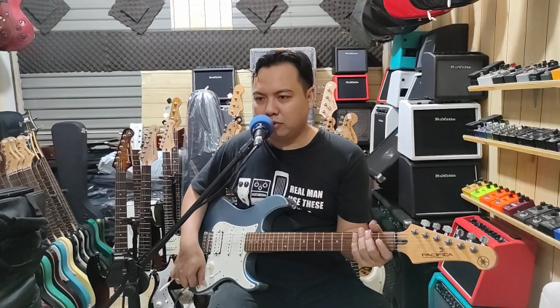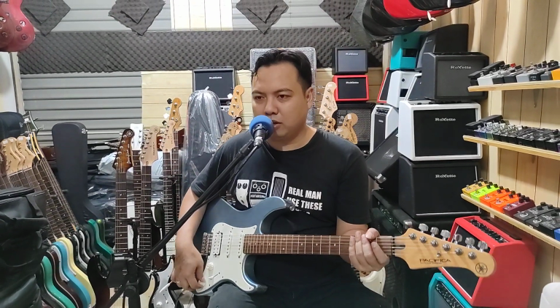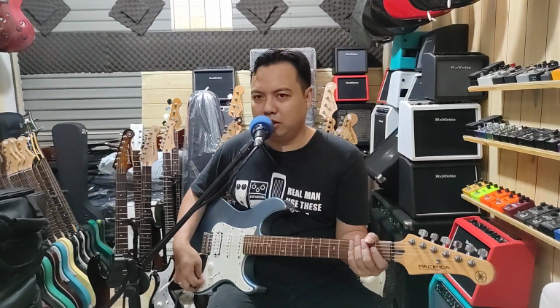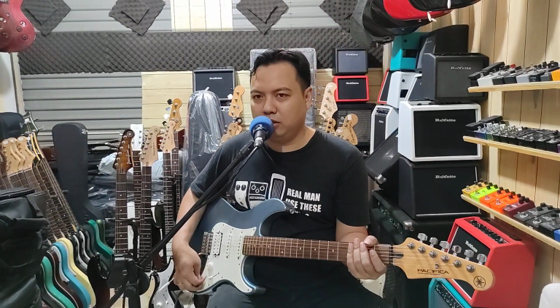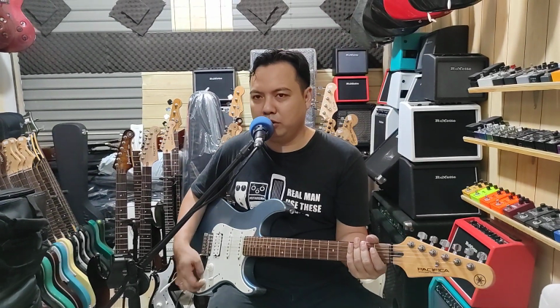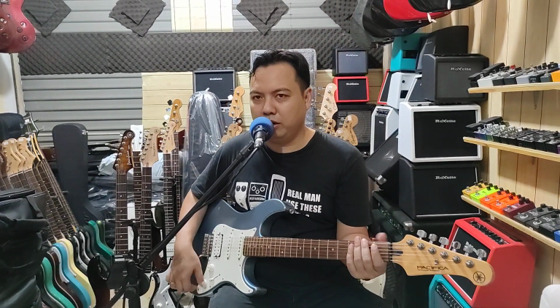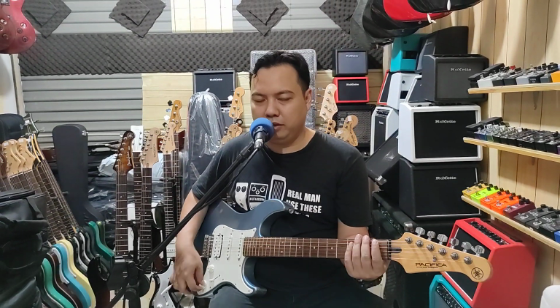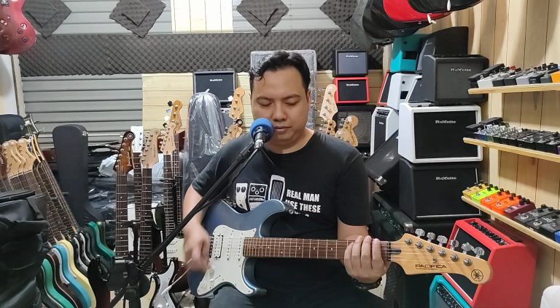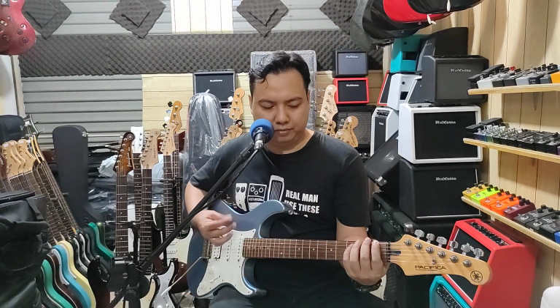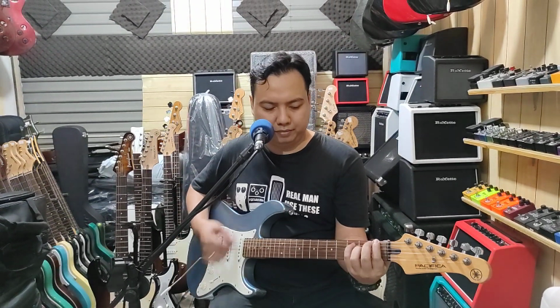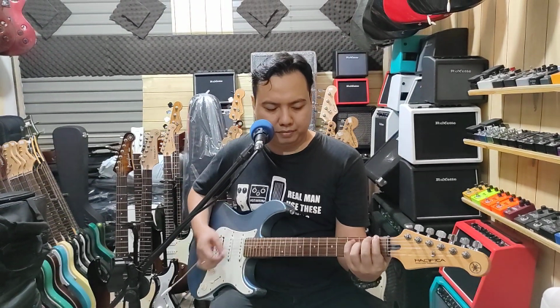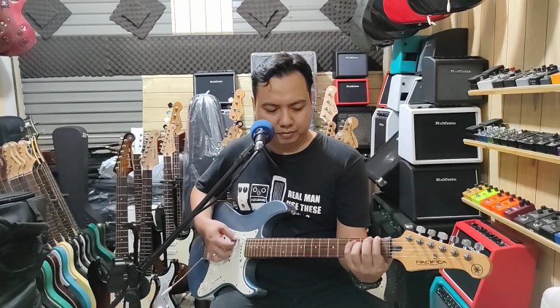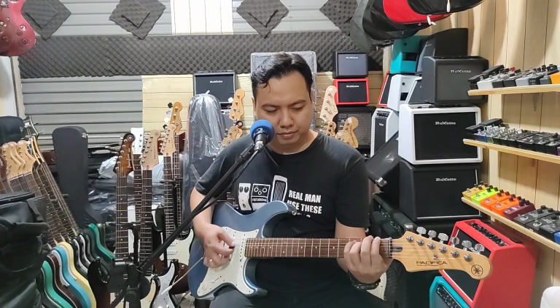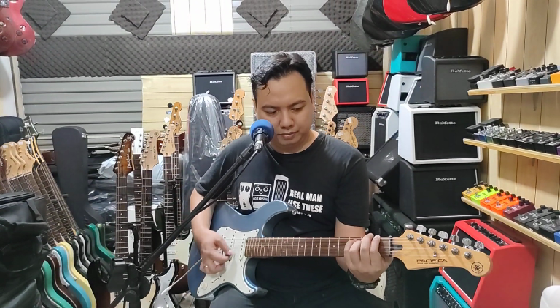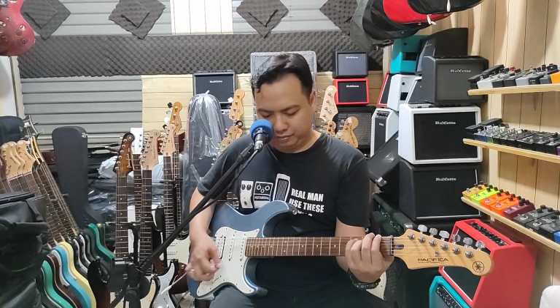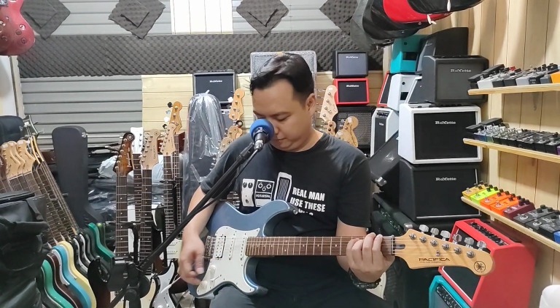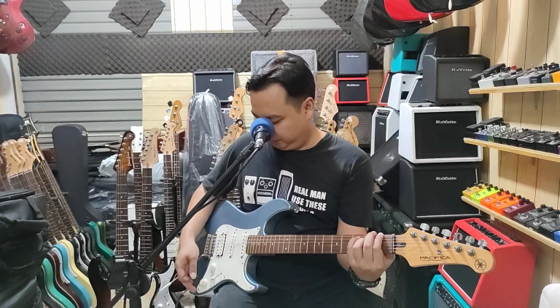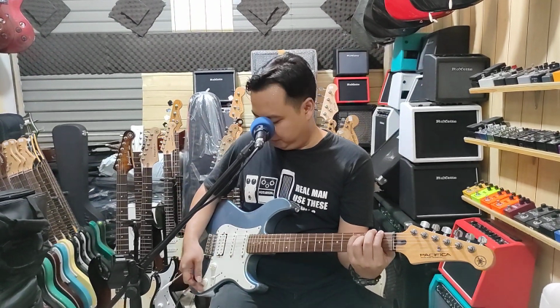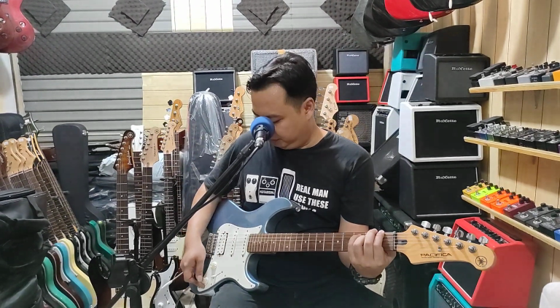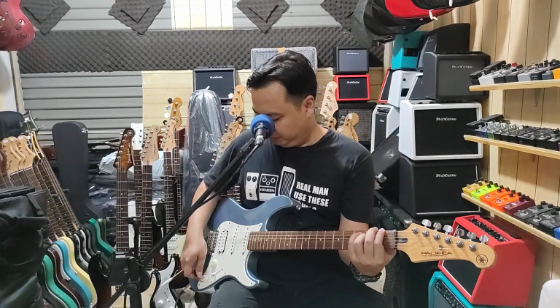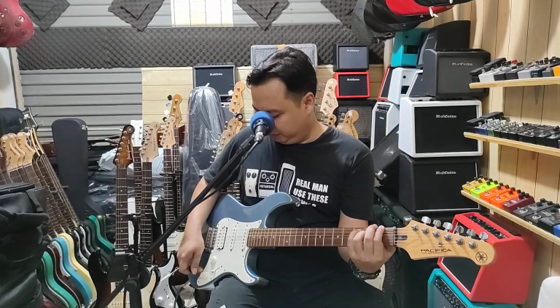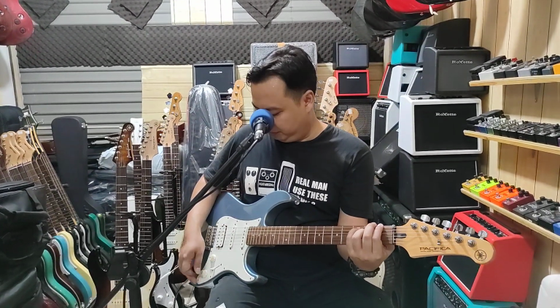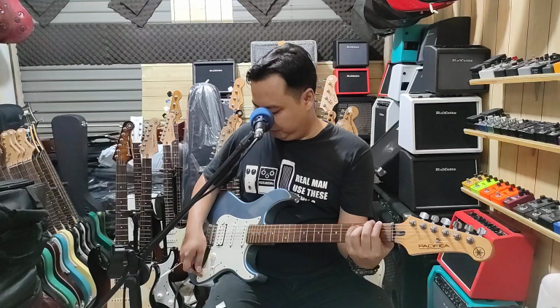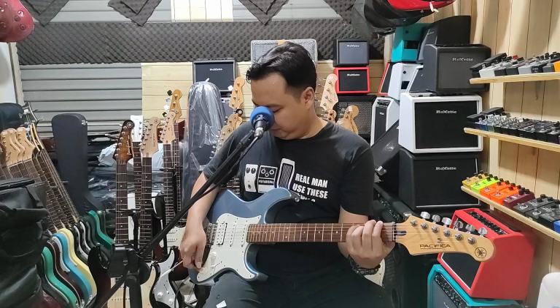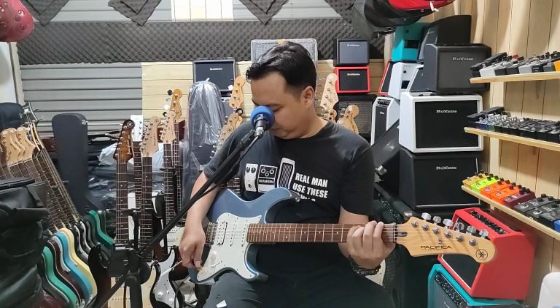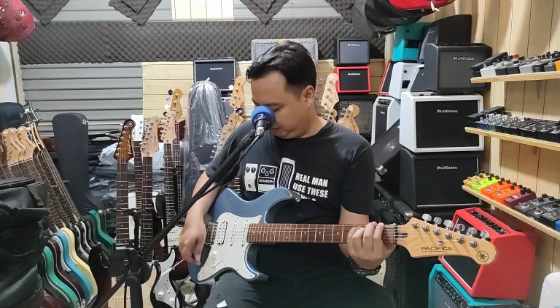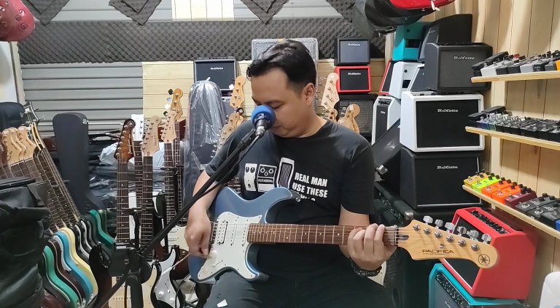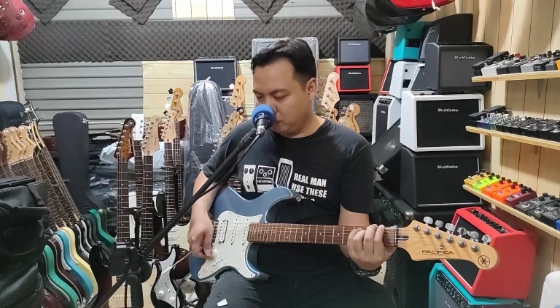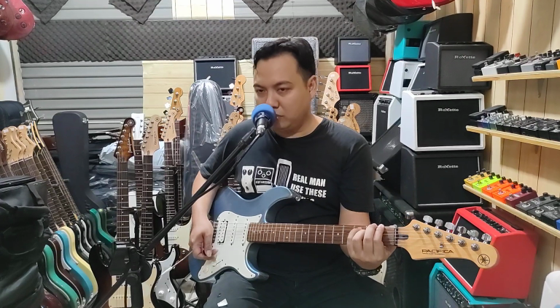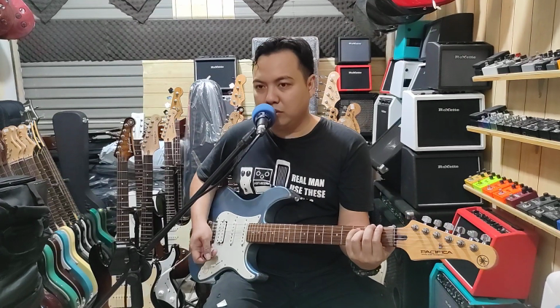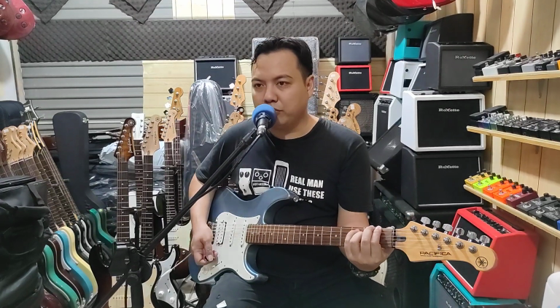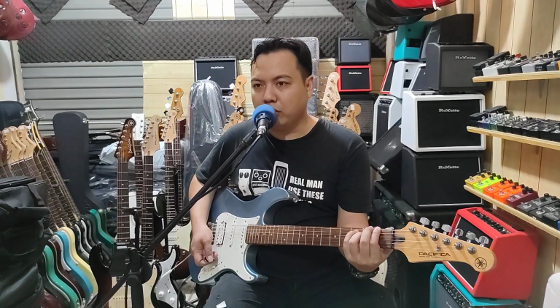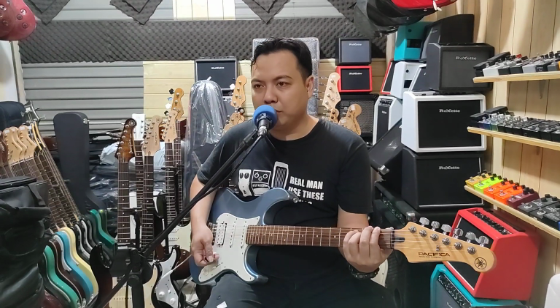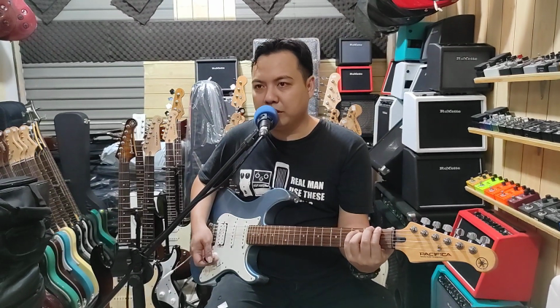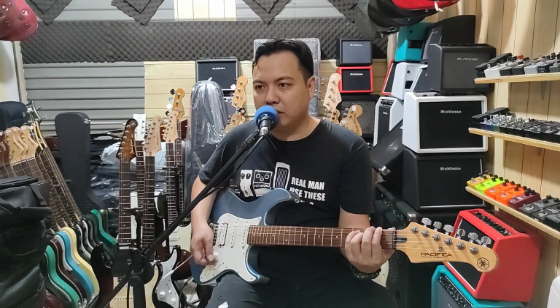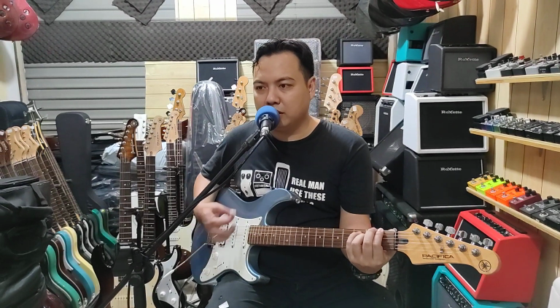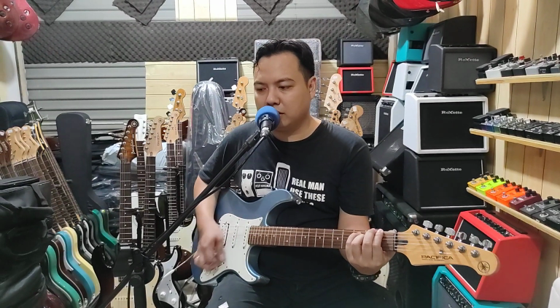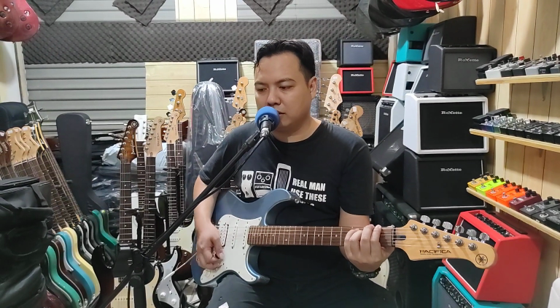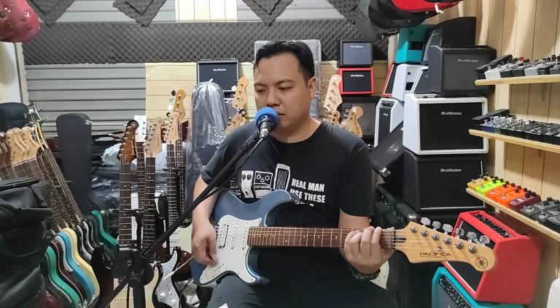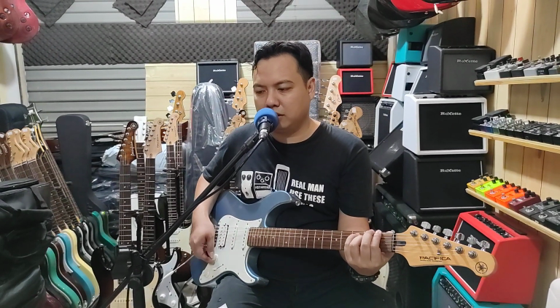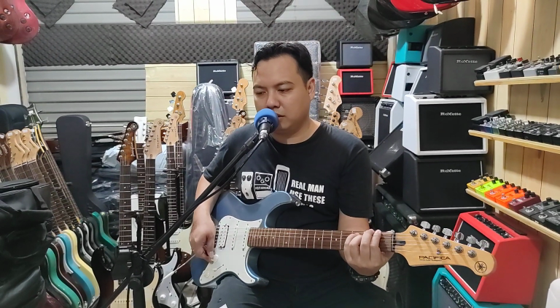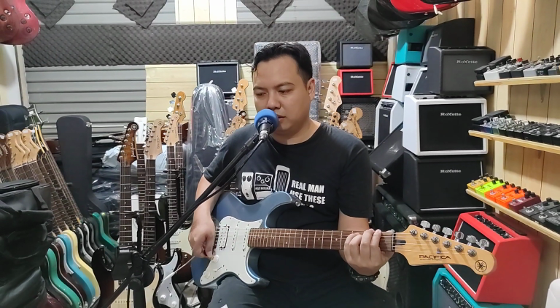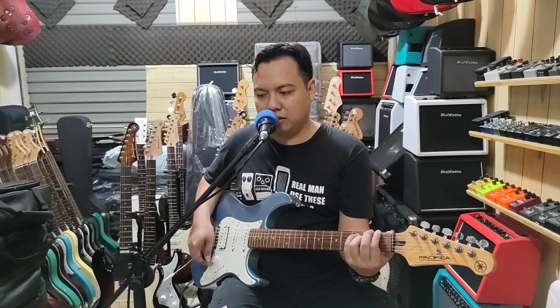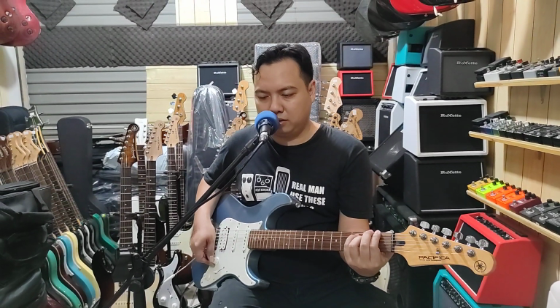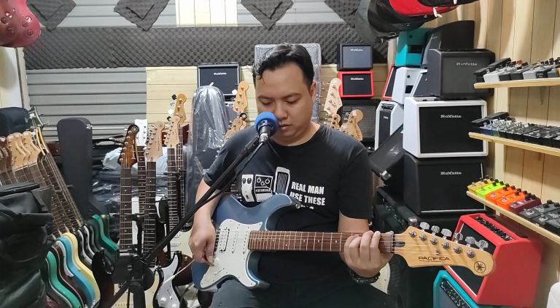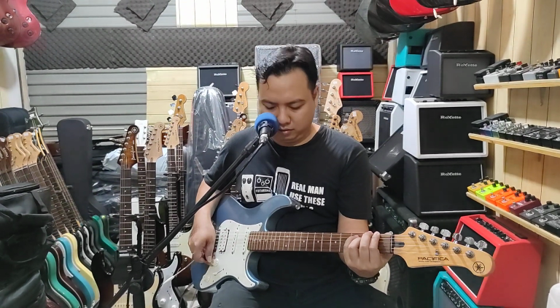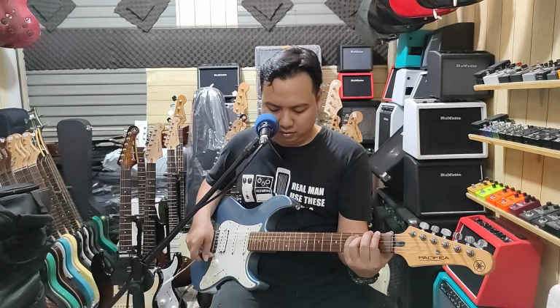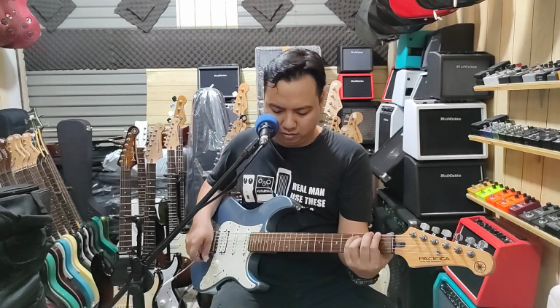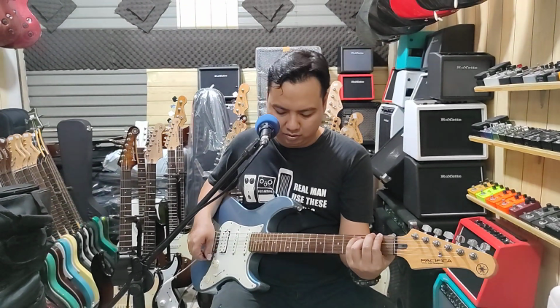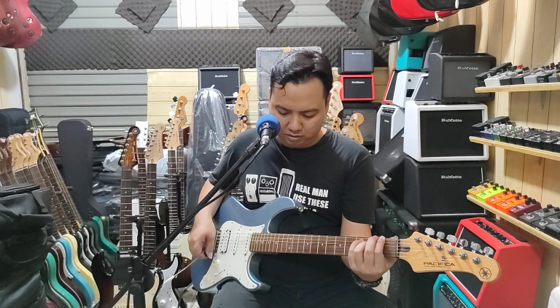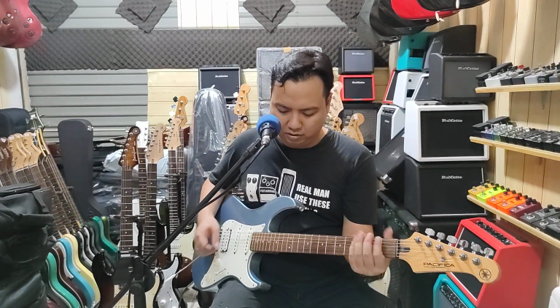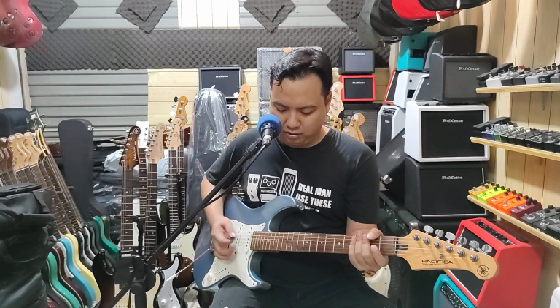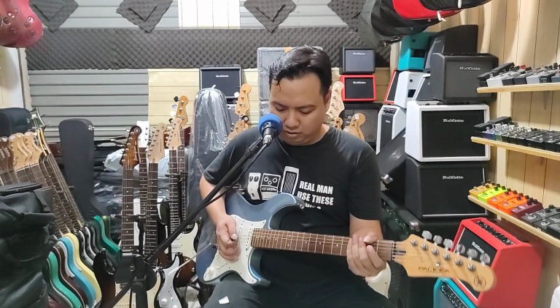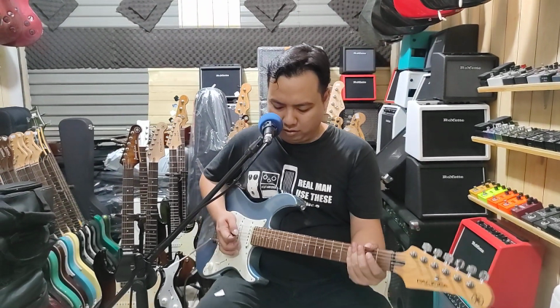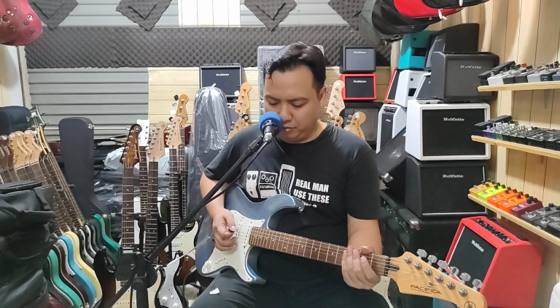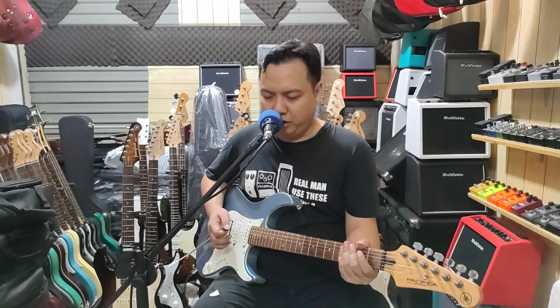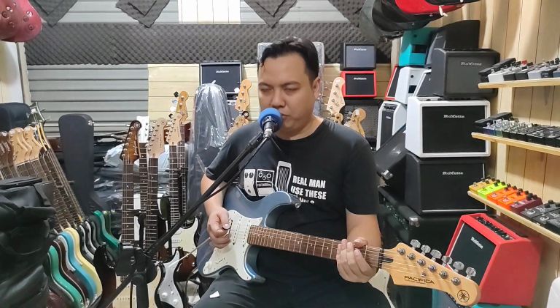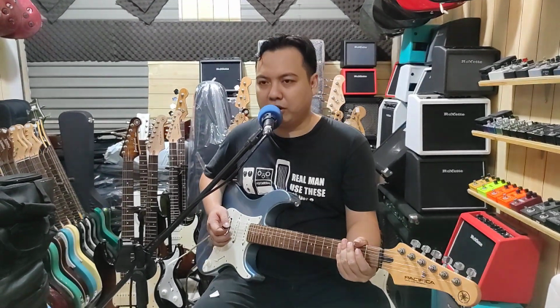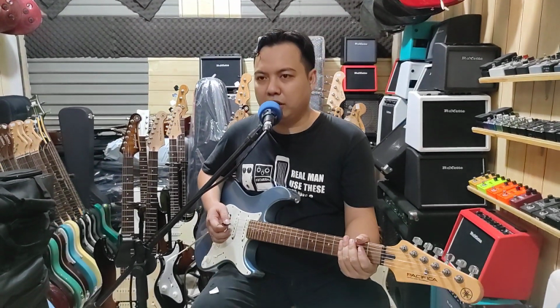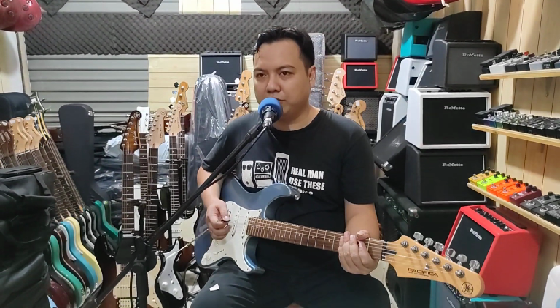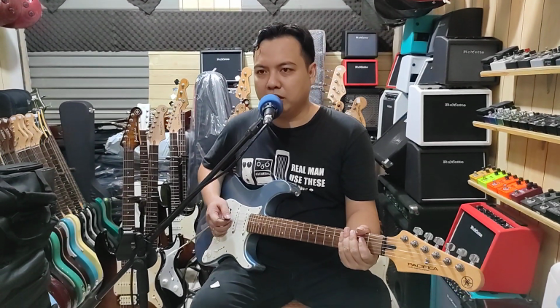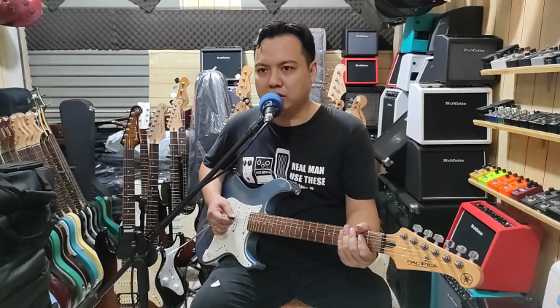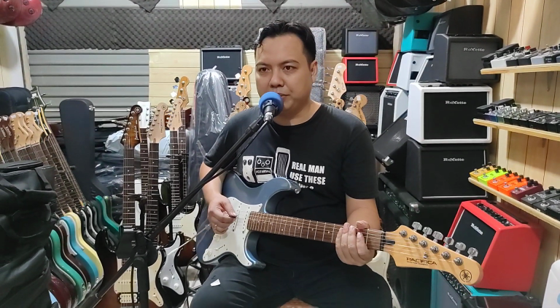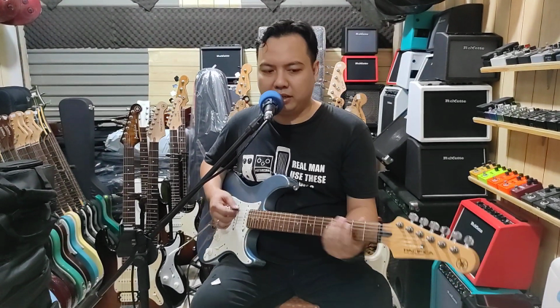Ini tone-nya. Volume-nya. Kita ambil overdrive sedikit, coba.